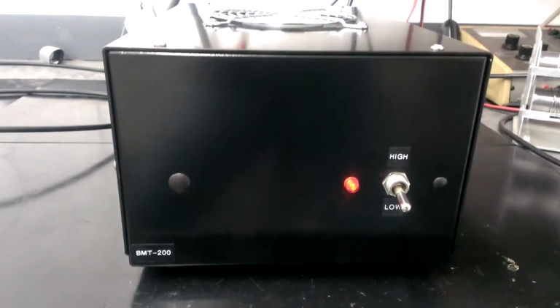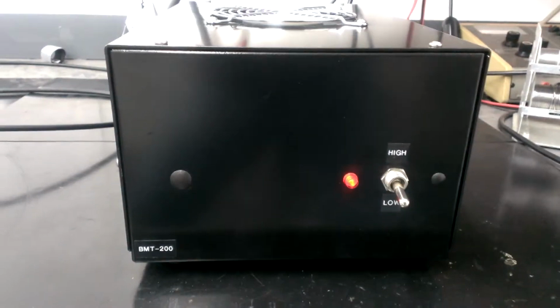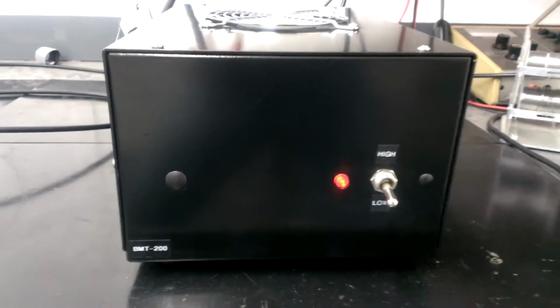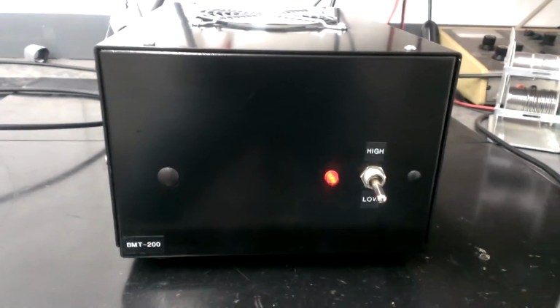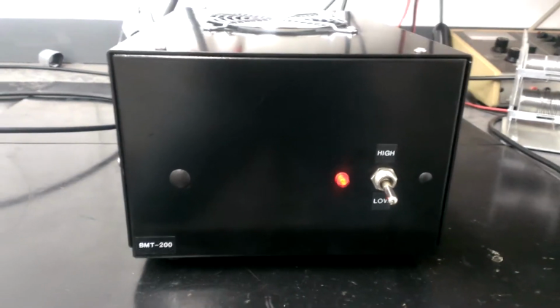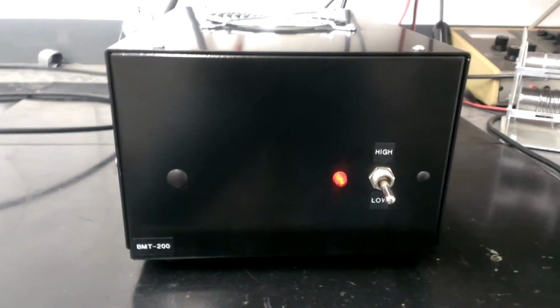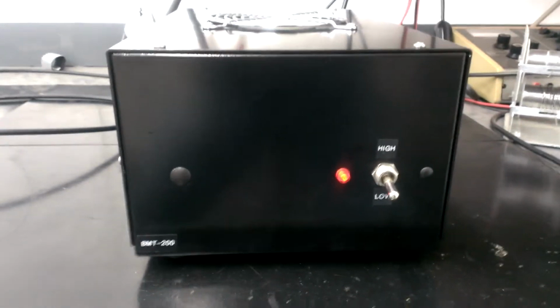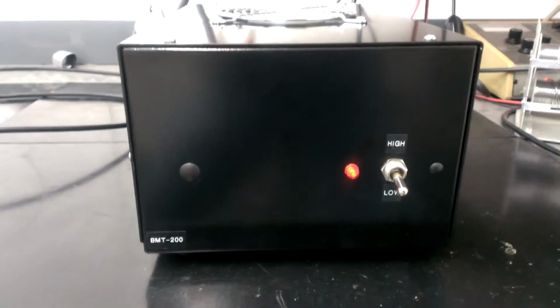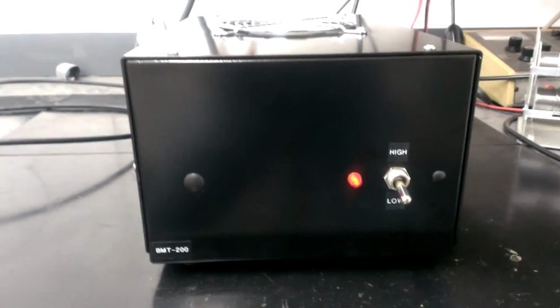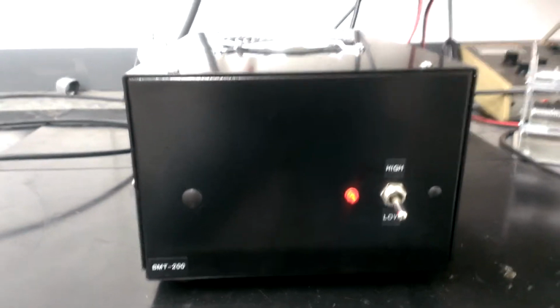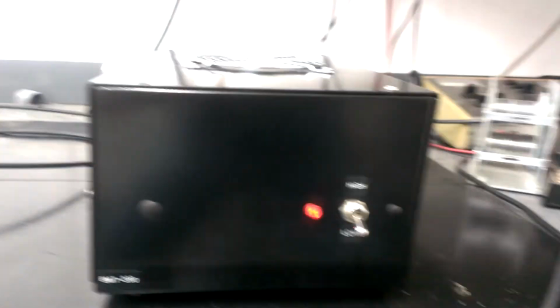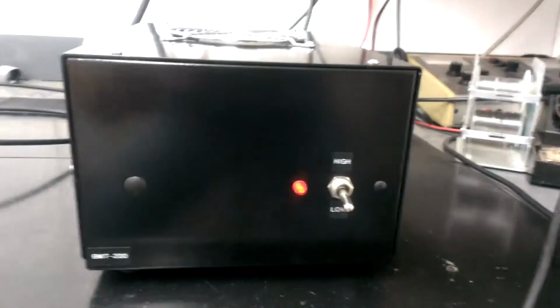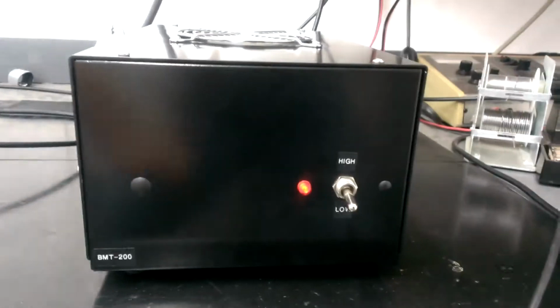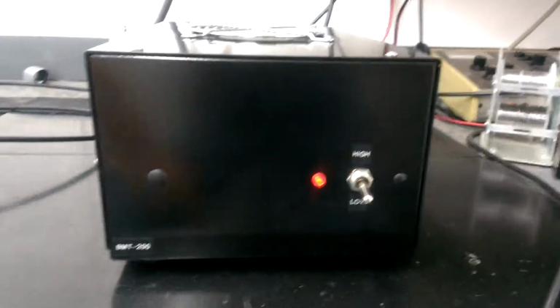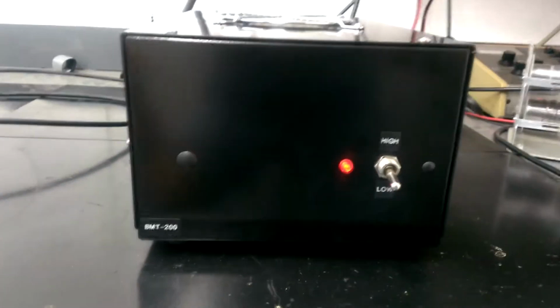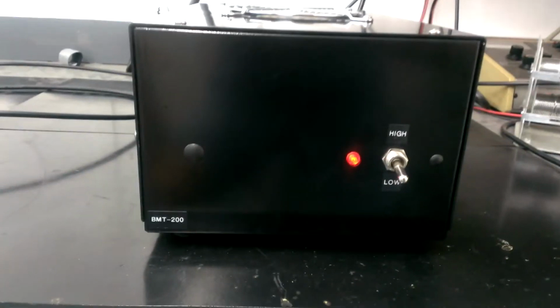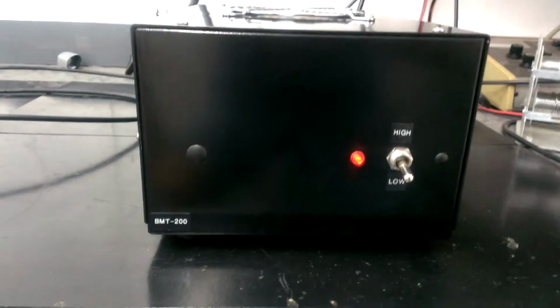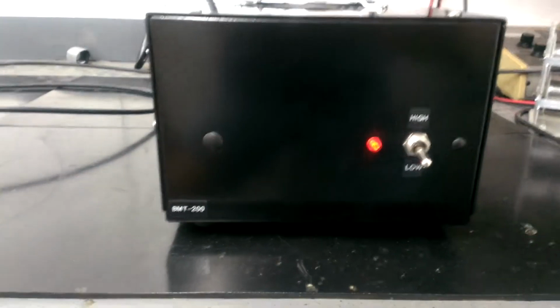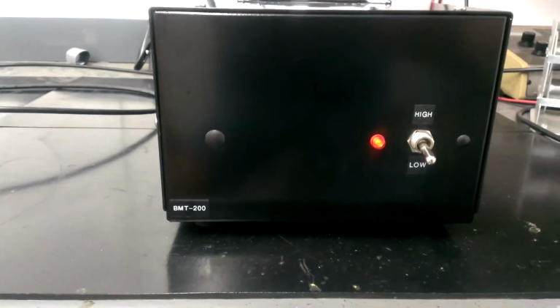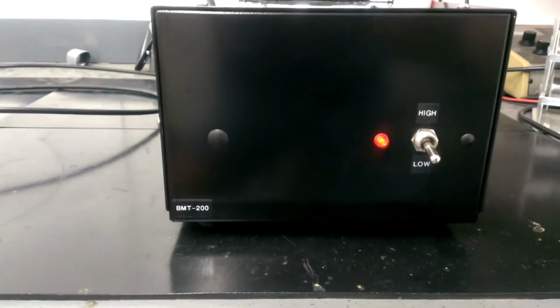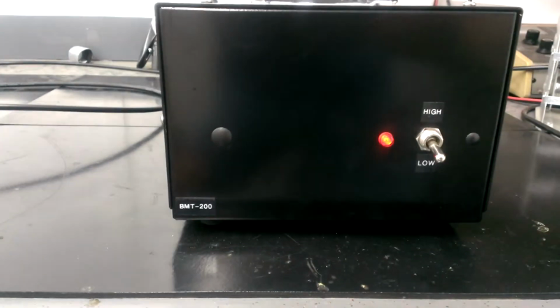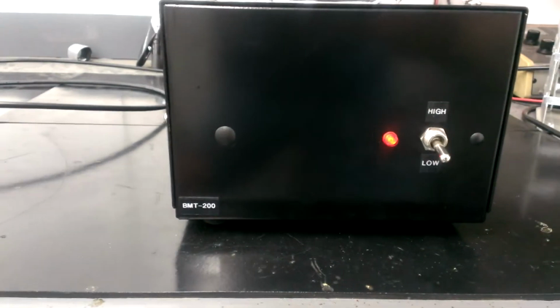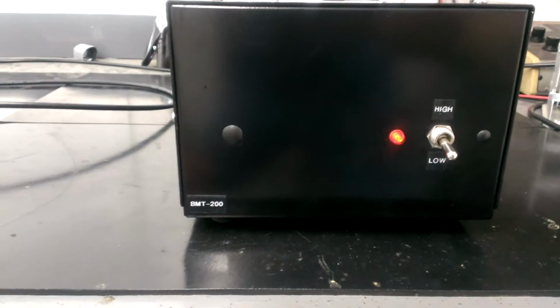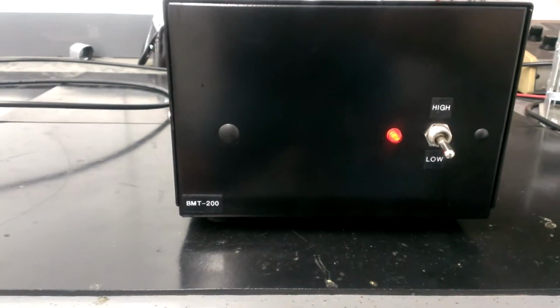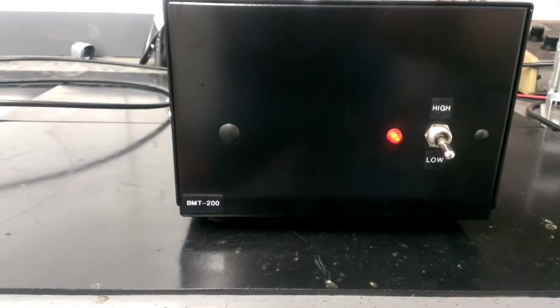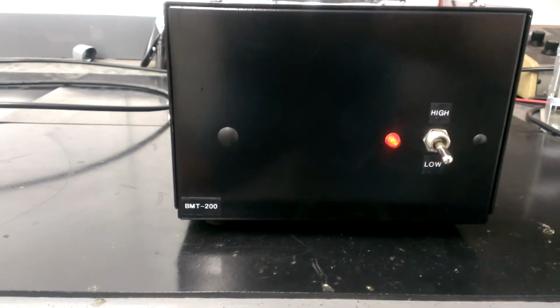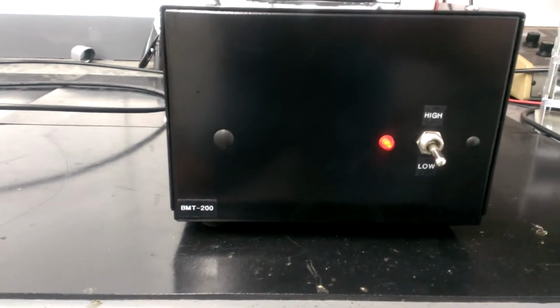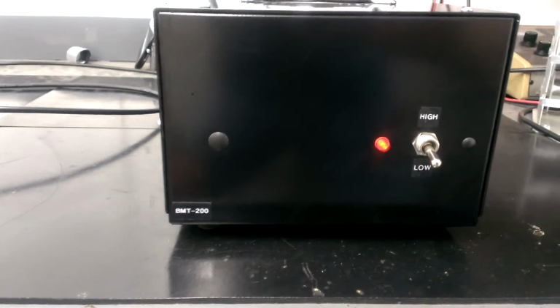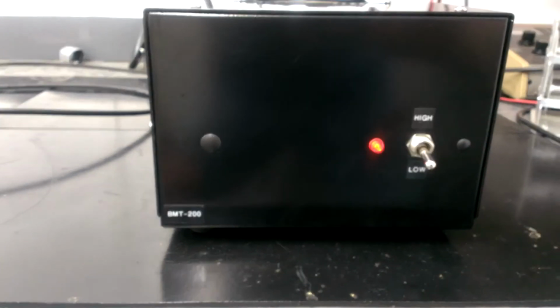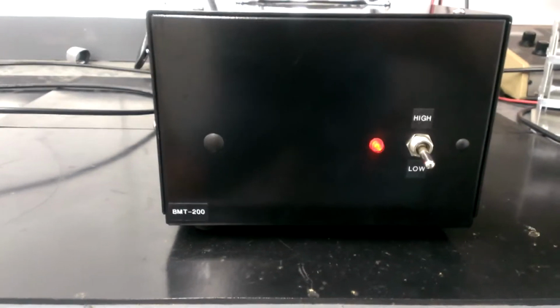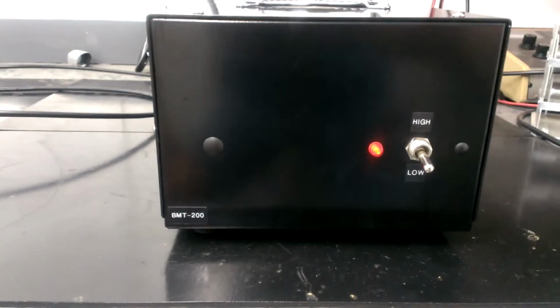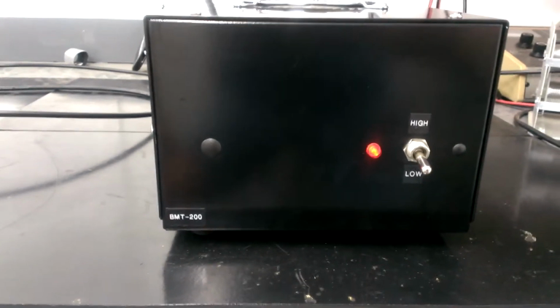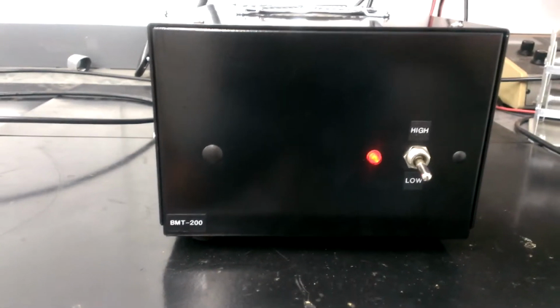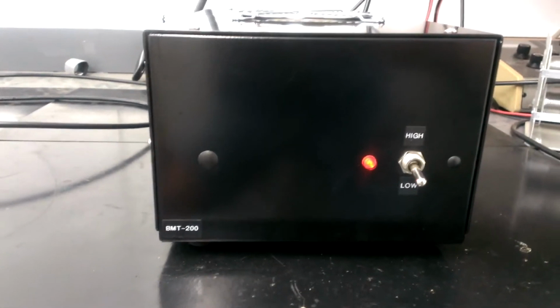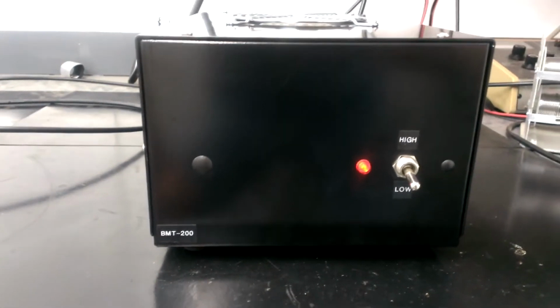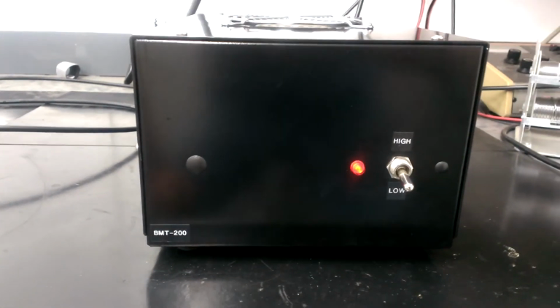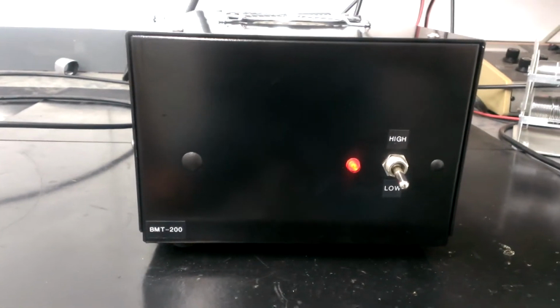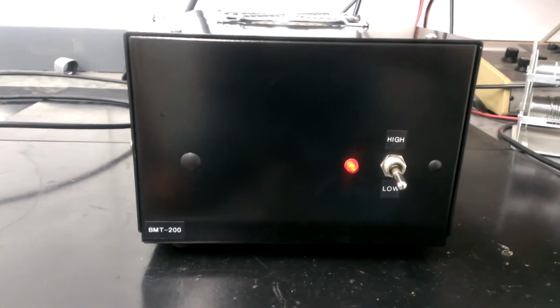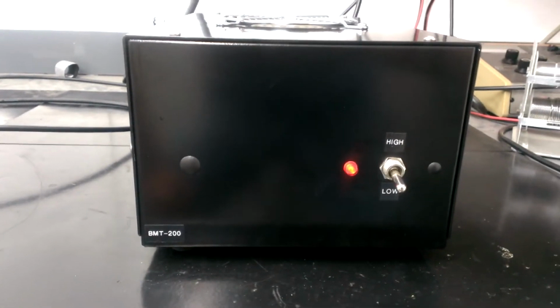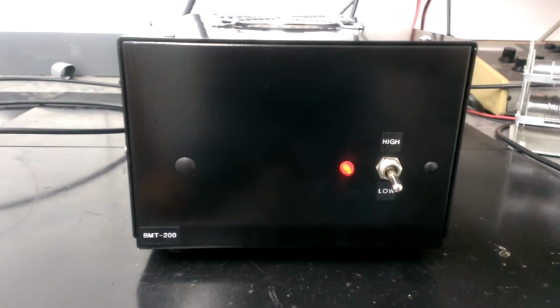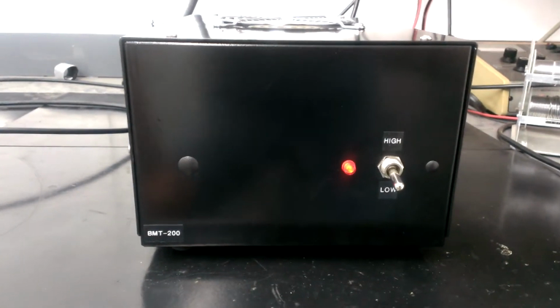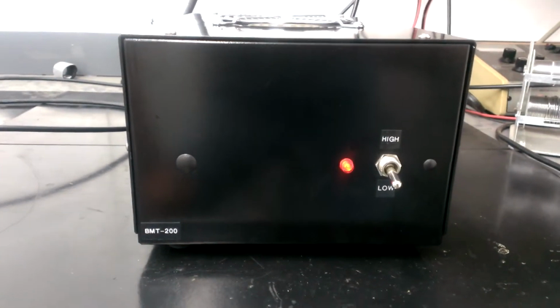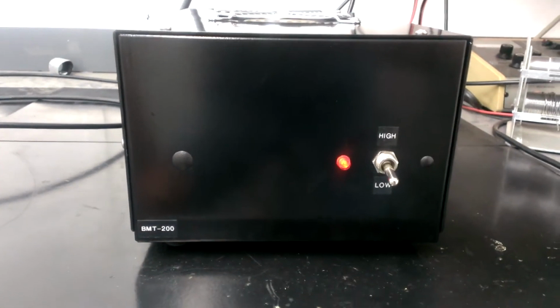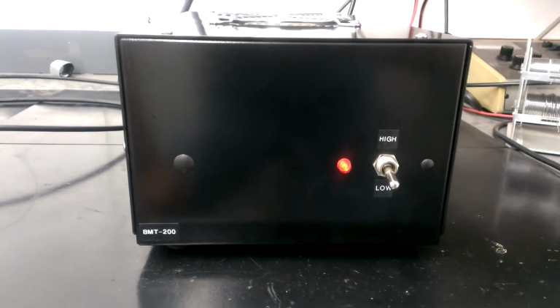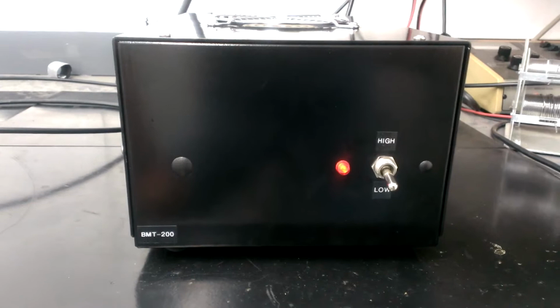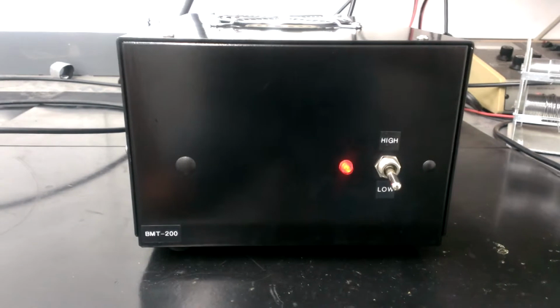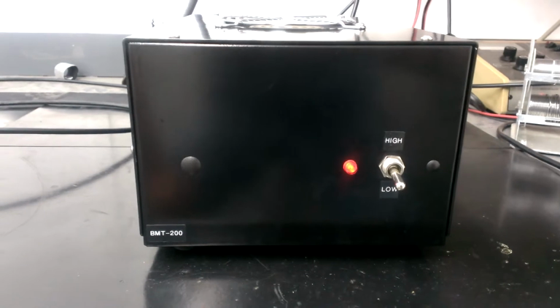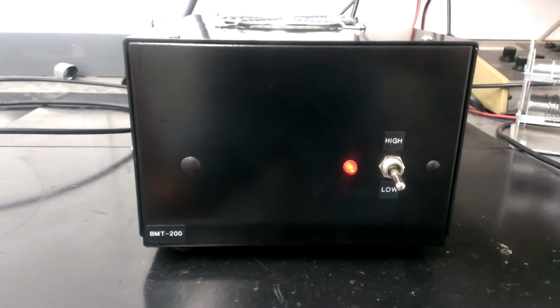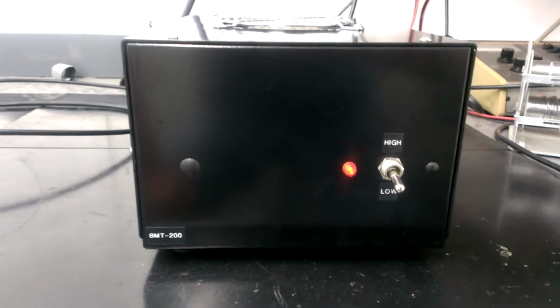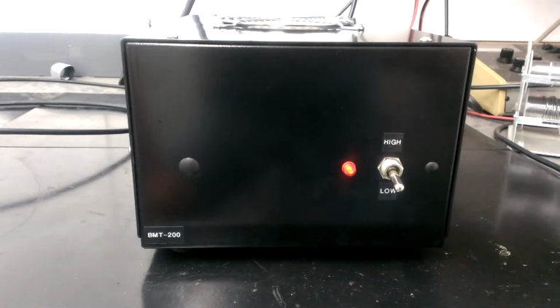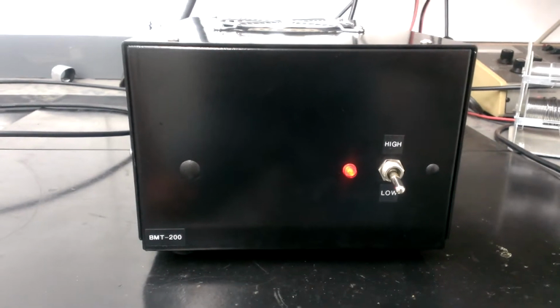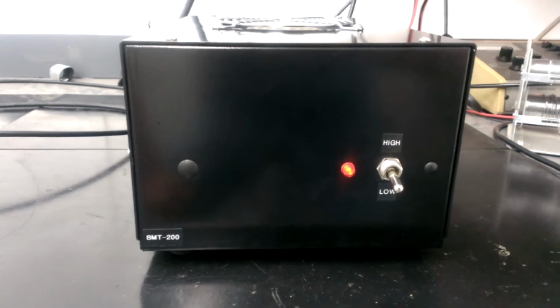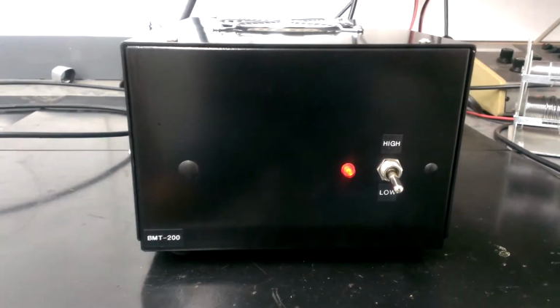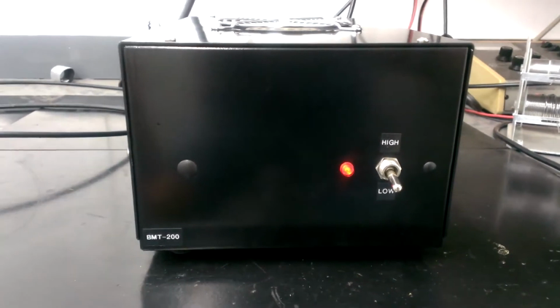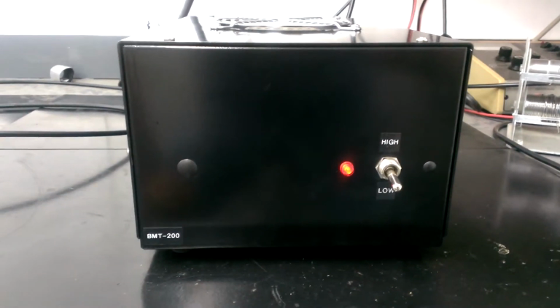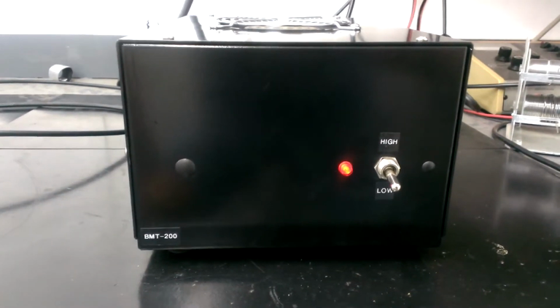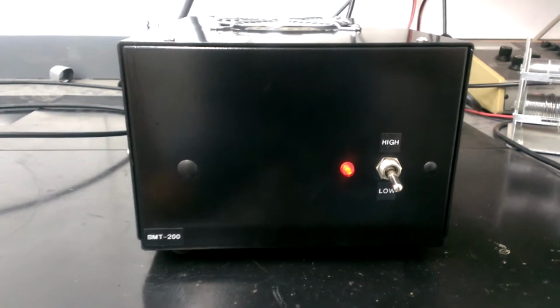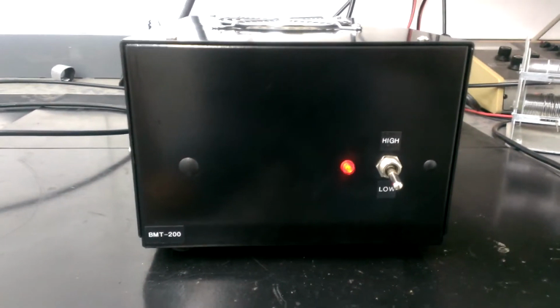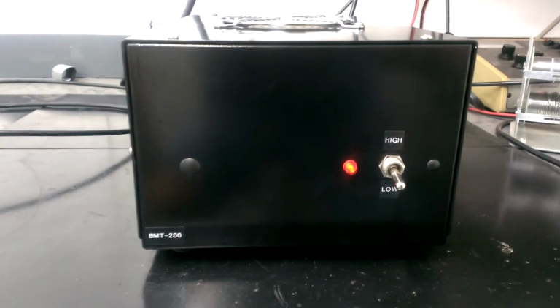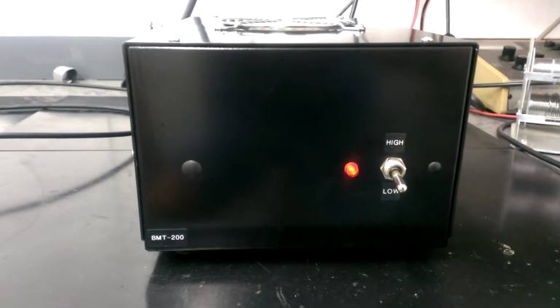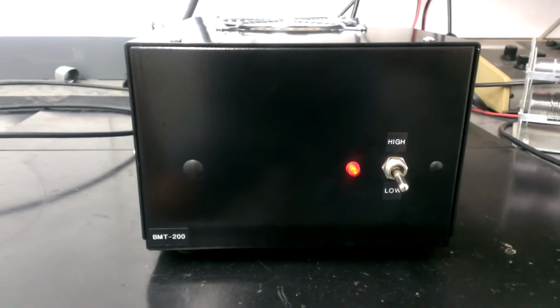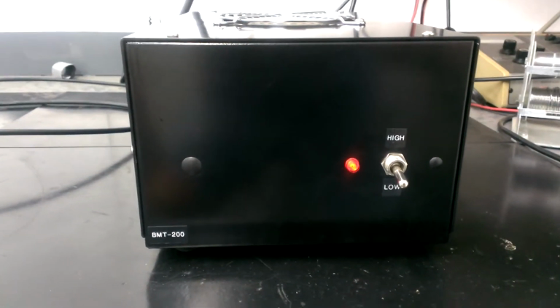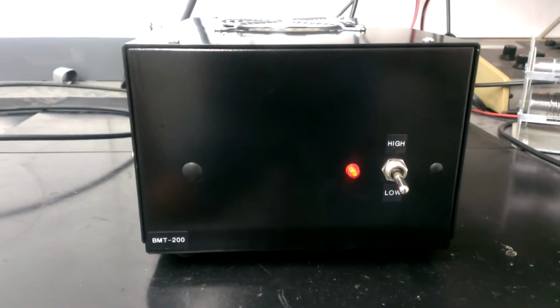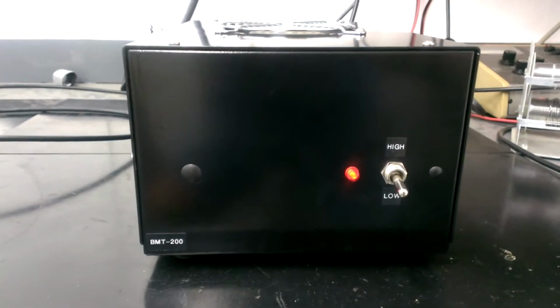Hey, what's going on folks. This next box we've got is a BMT 200, and it's also got 2879s in it.